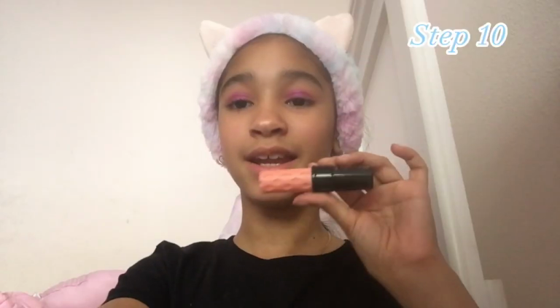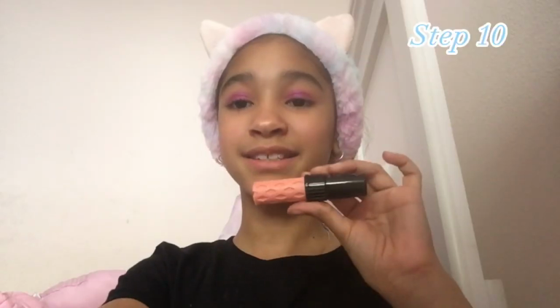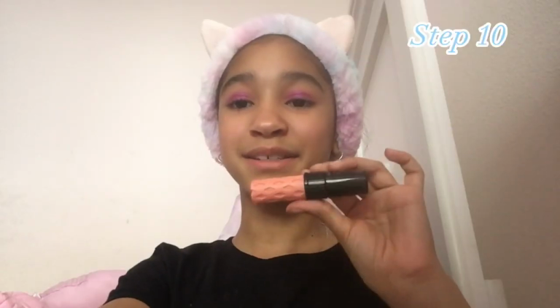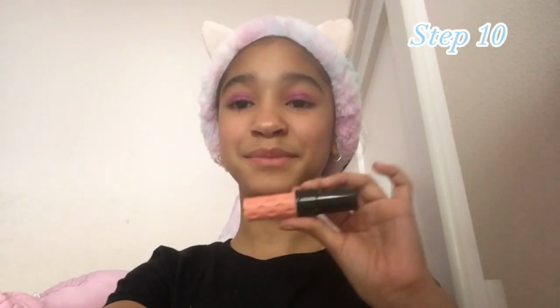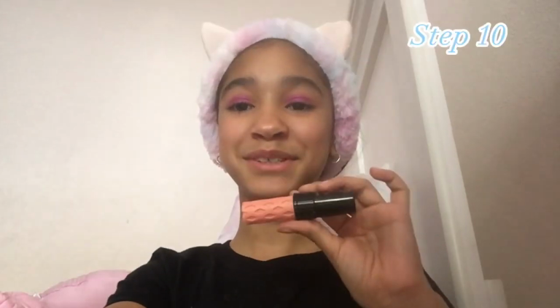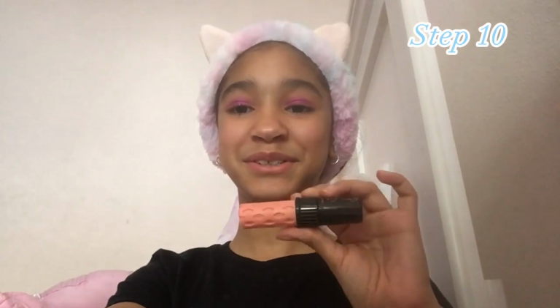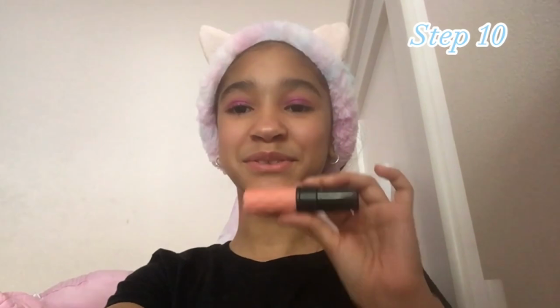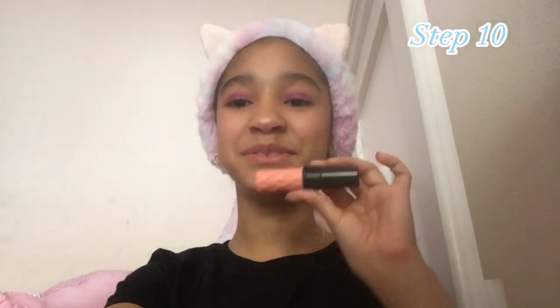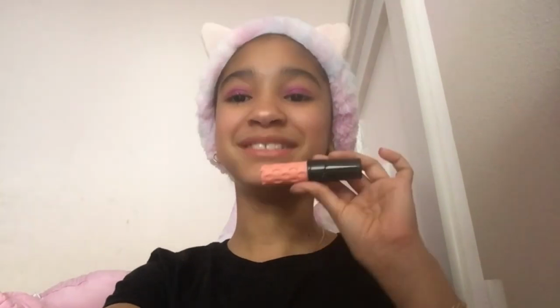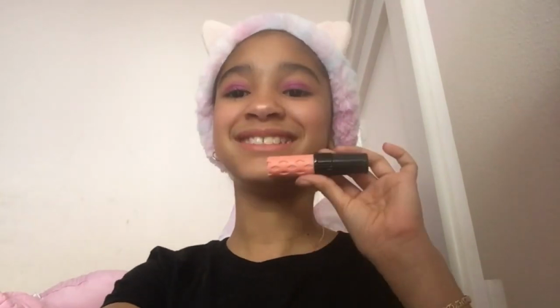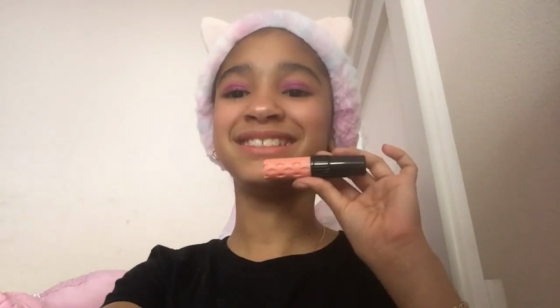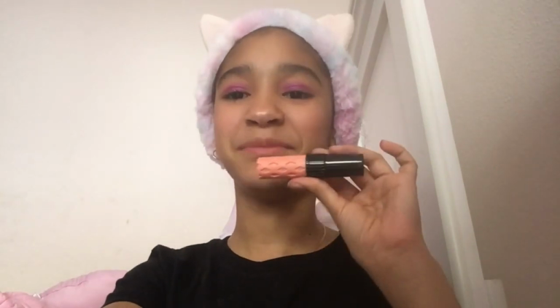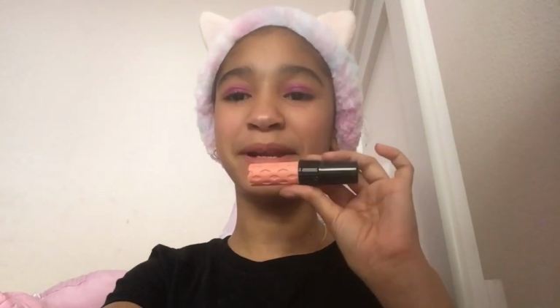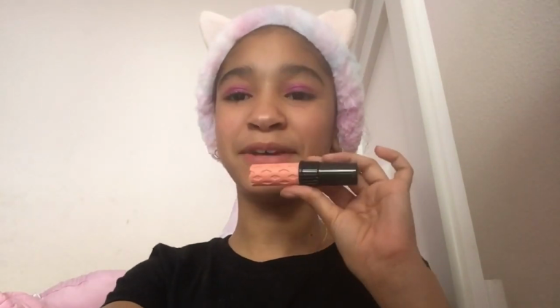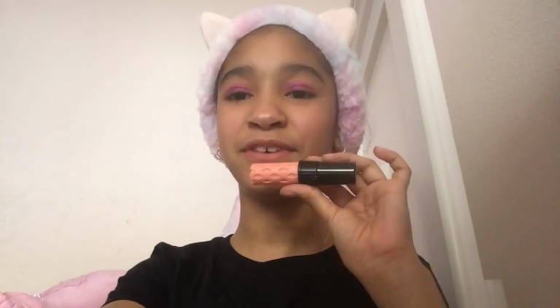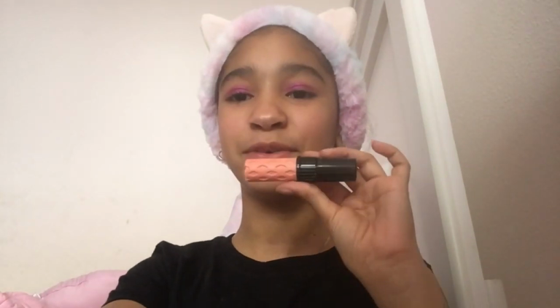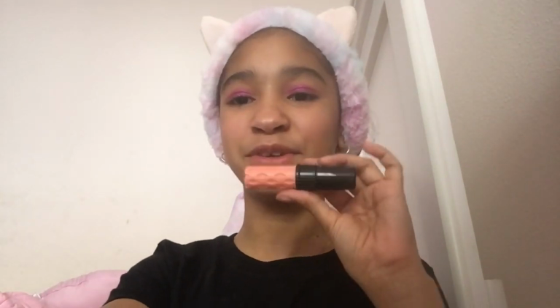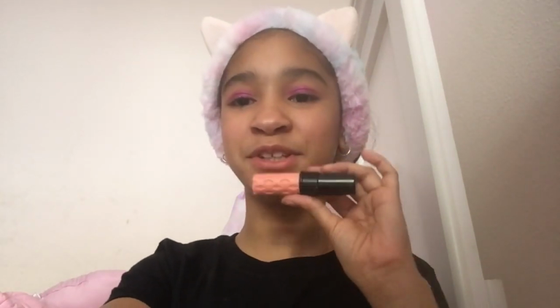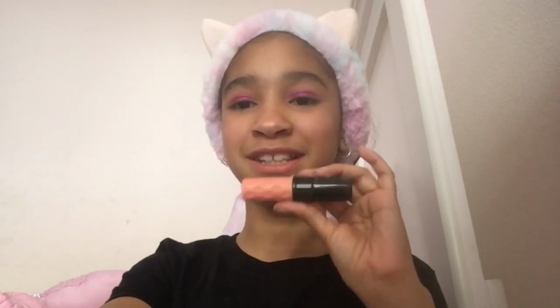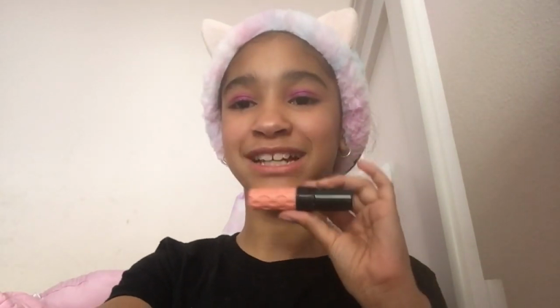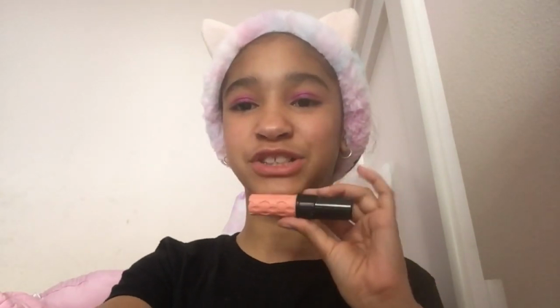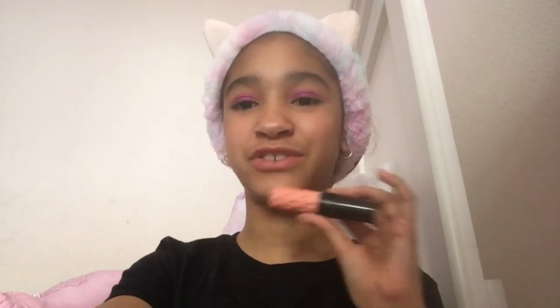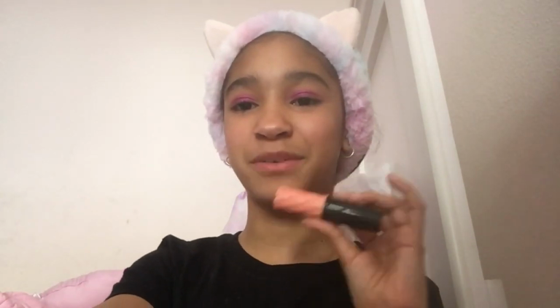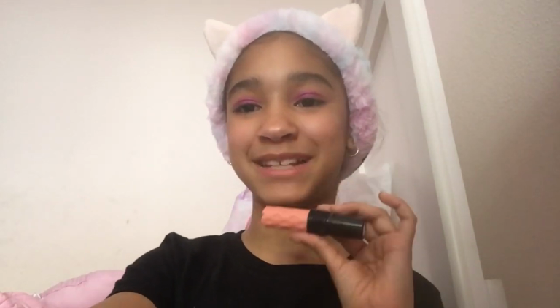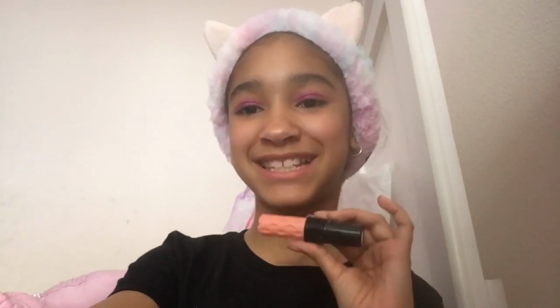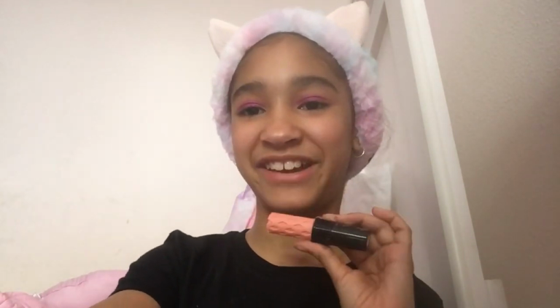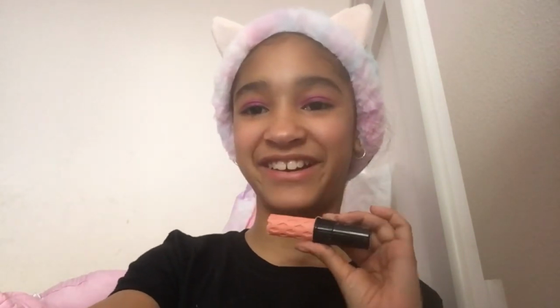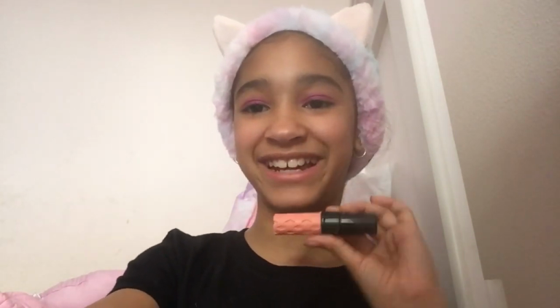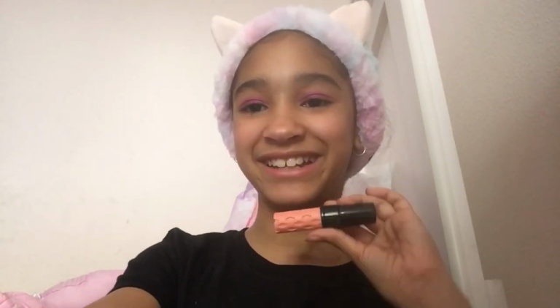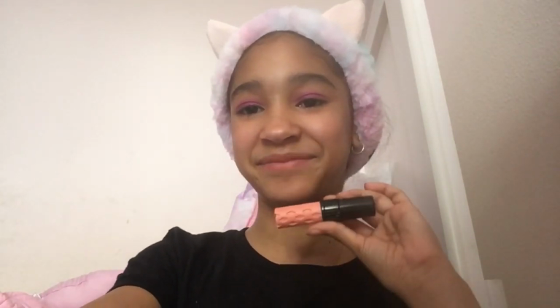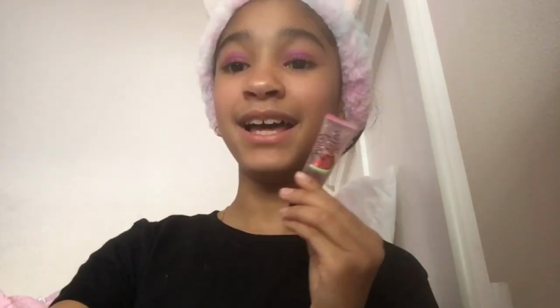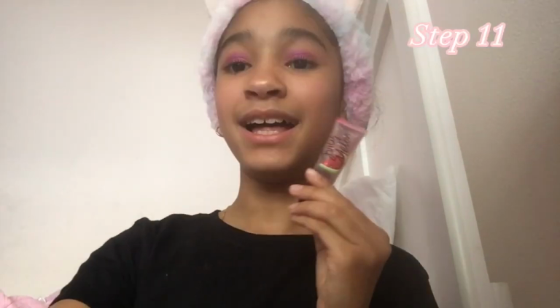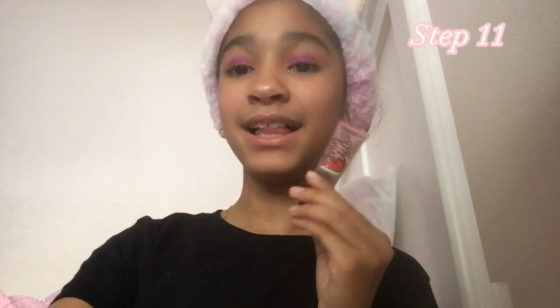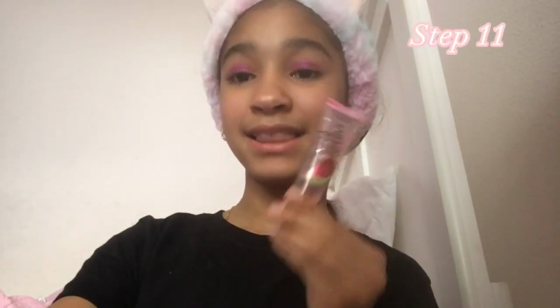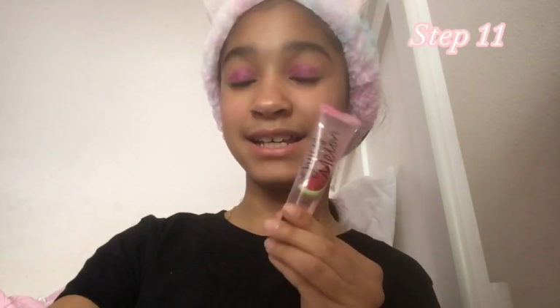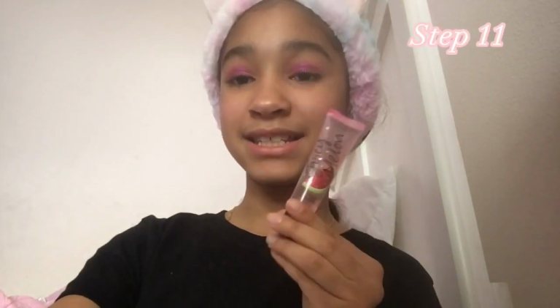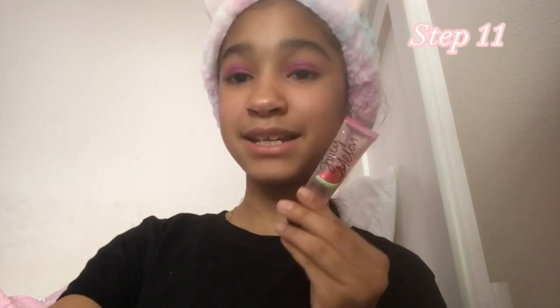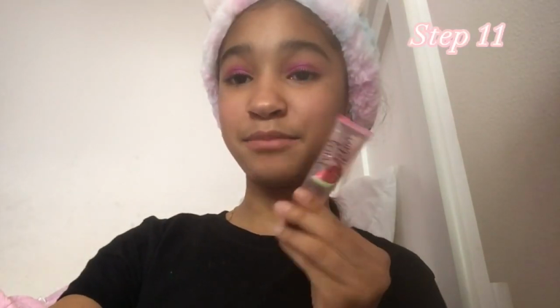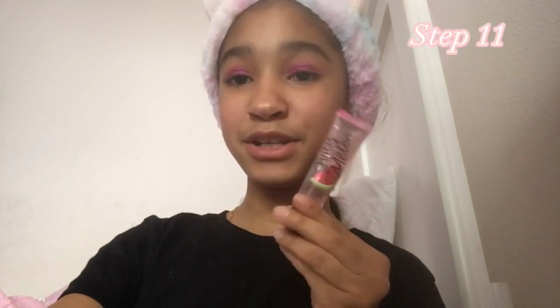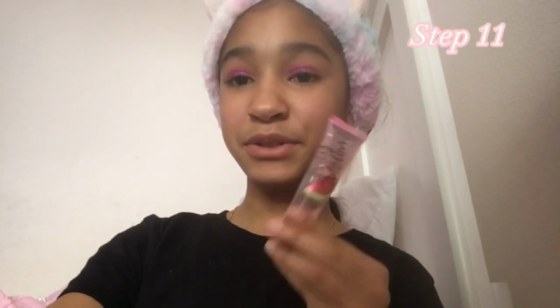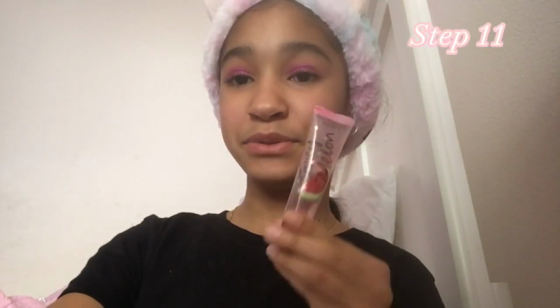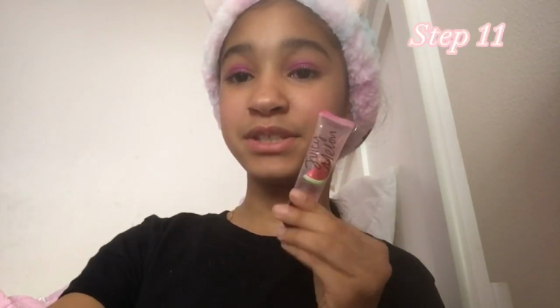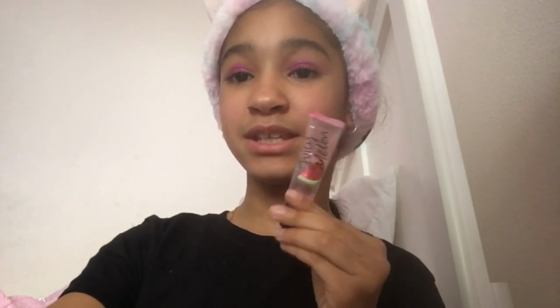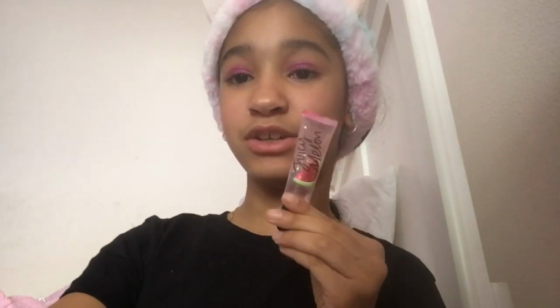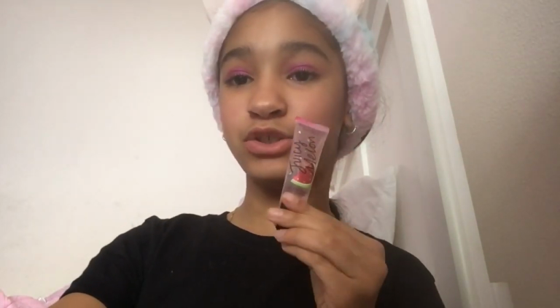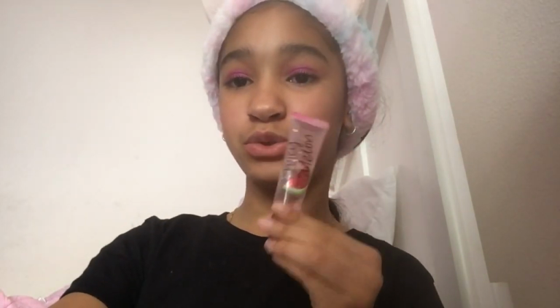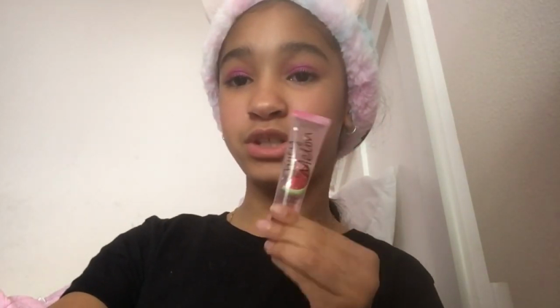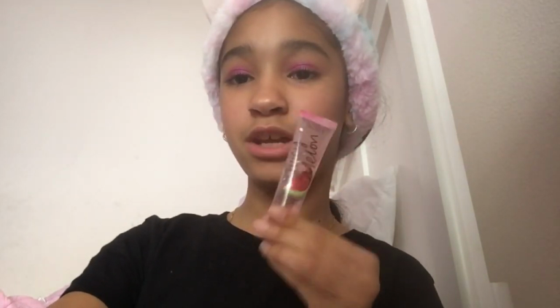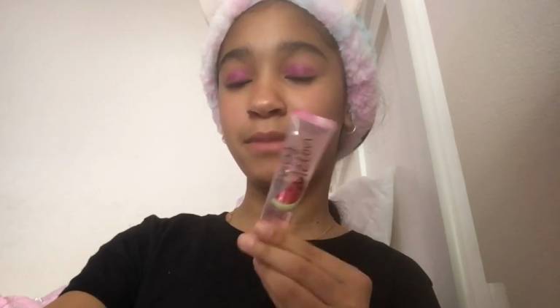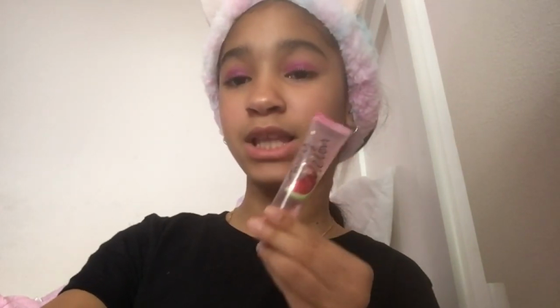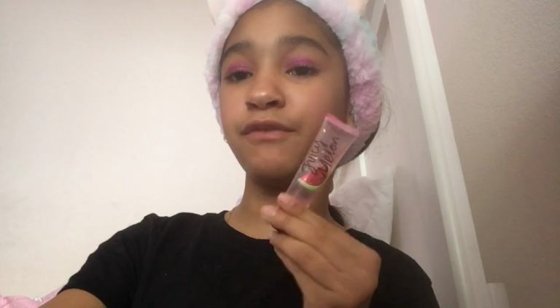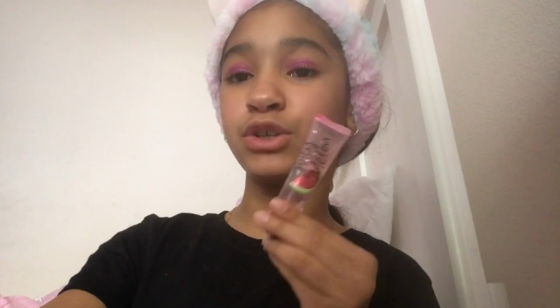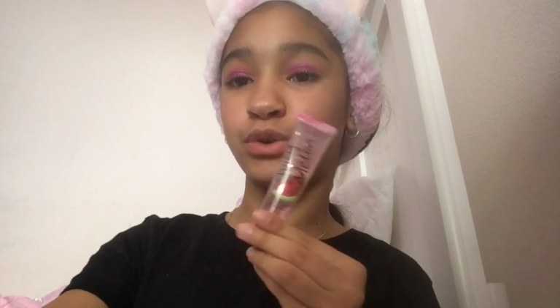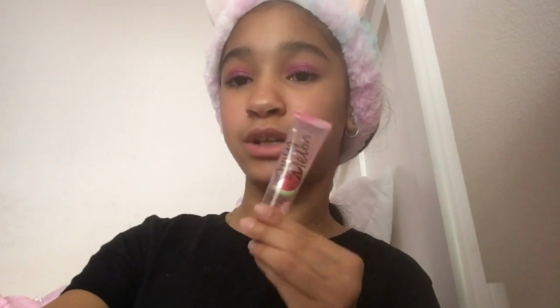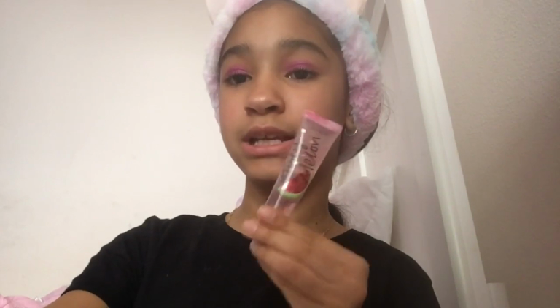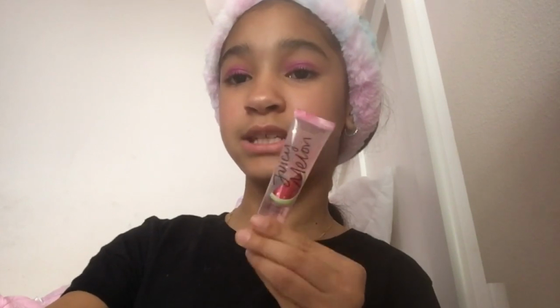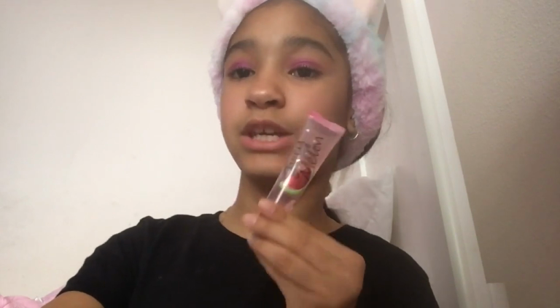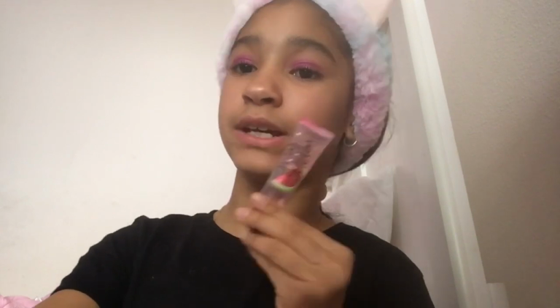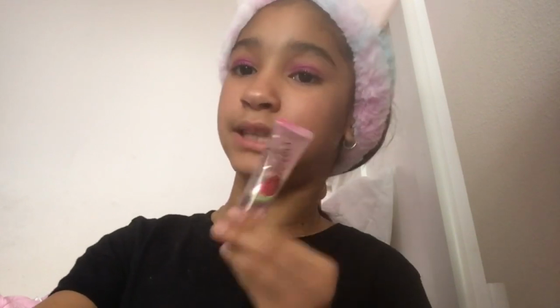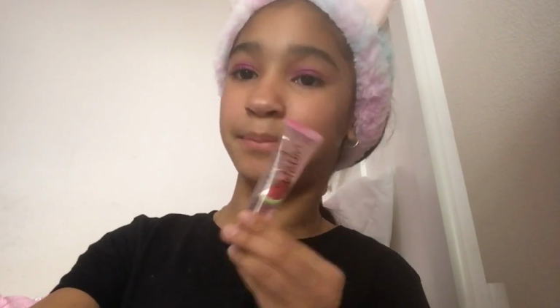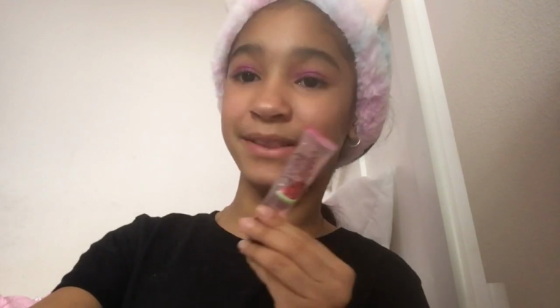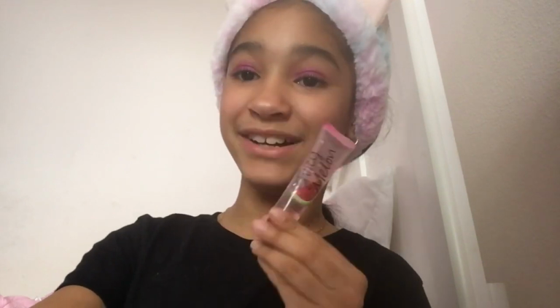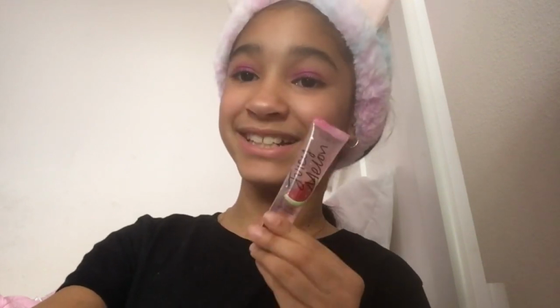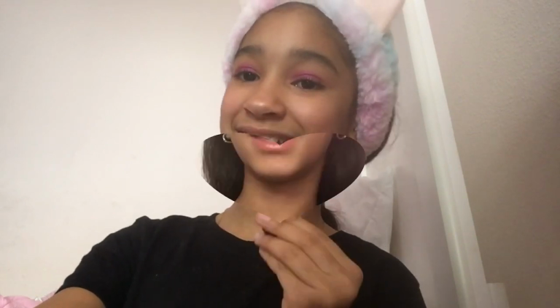Next I'm going to use the Benefit Roller Lashes for mascara. Lastly, I'm going to use the Juicy Melon Victoria's Secret Lip Gloss.